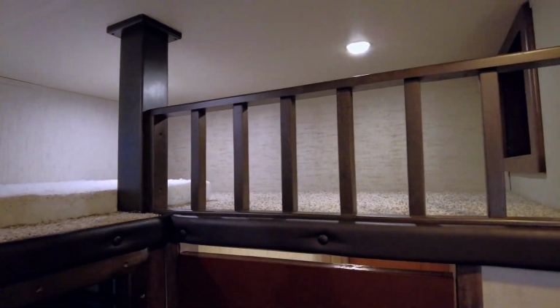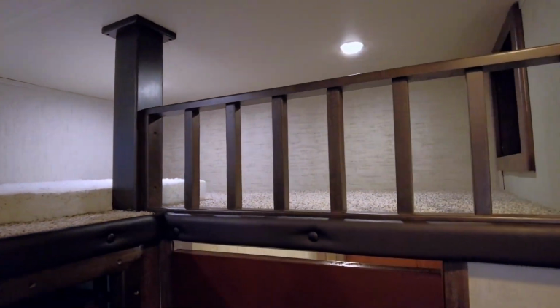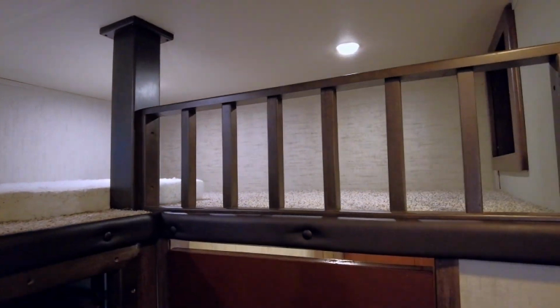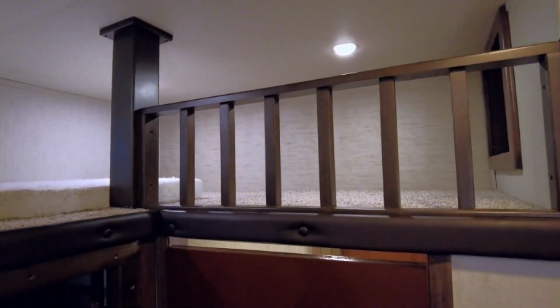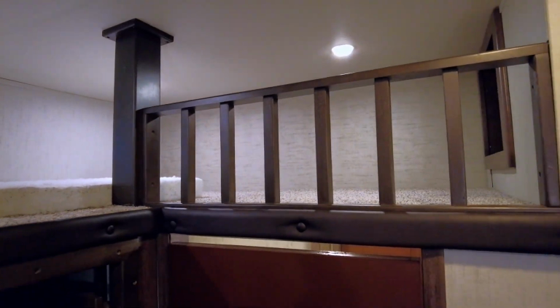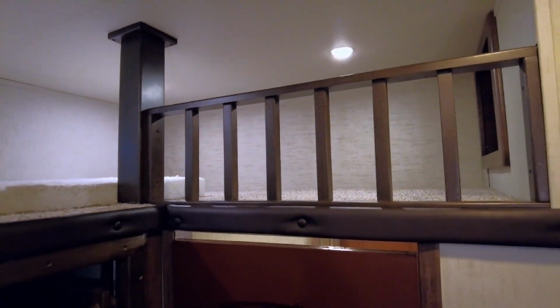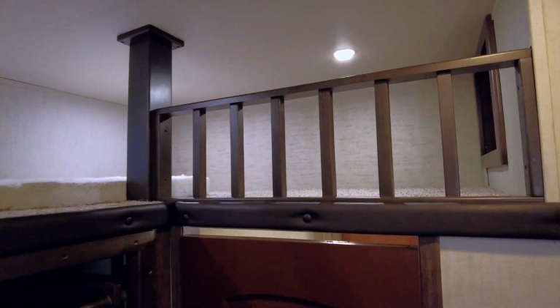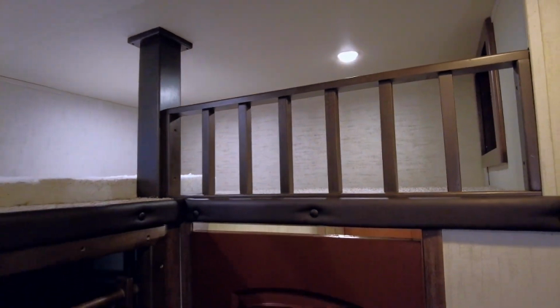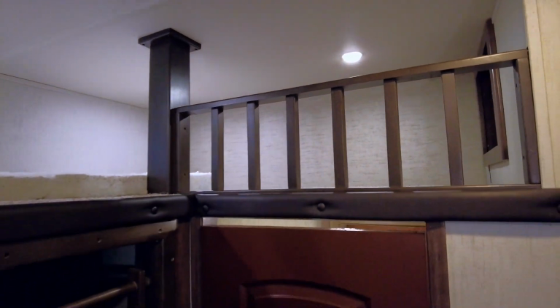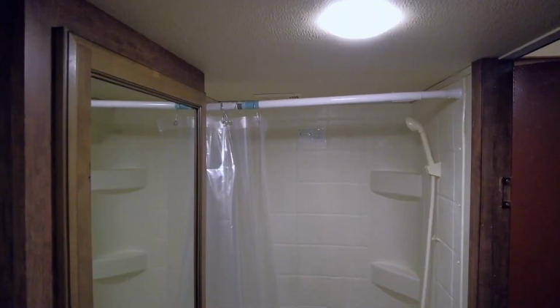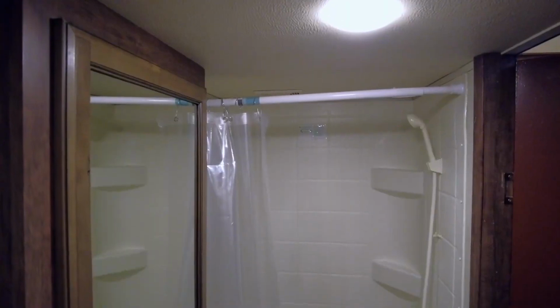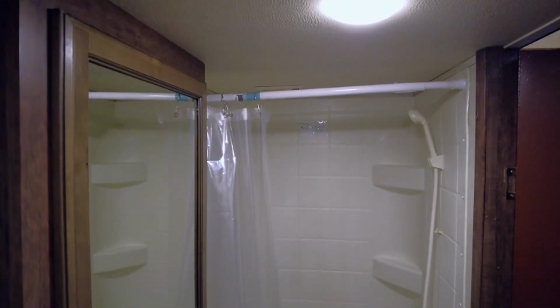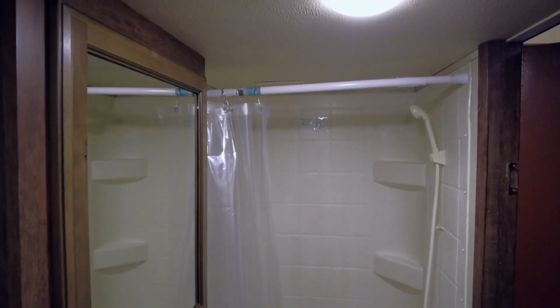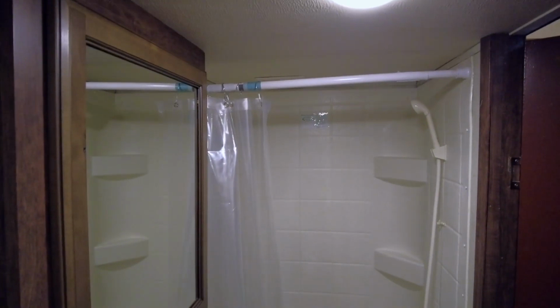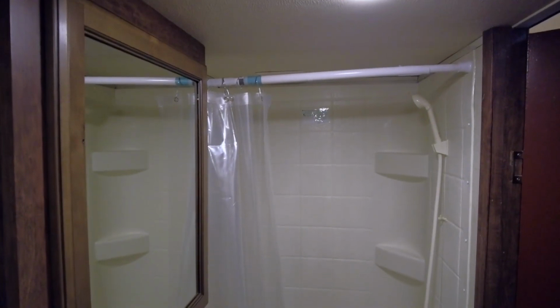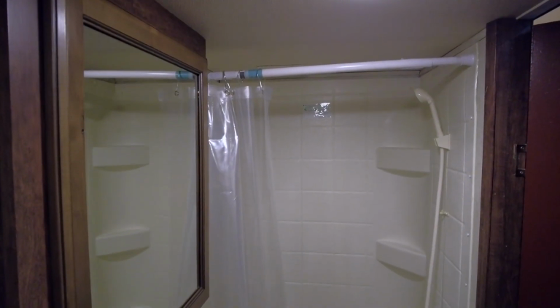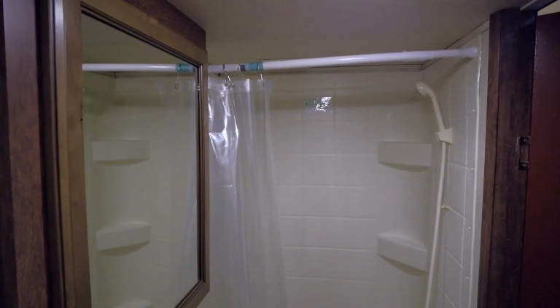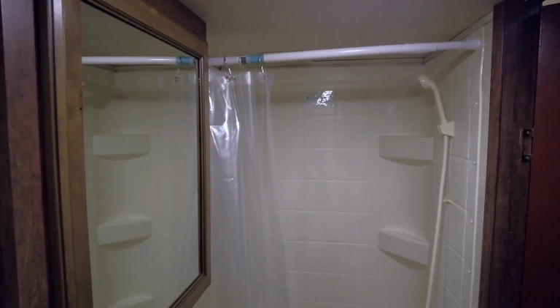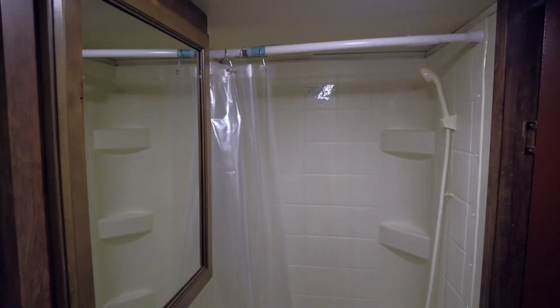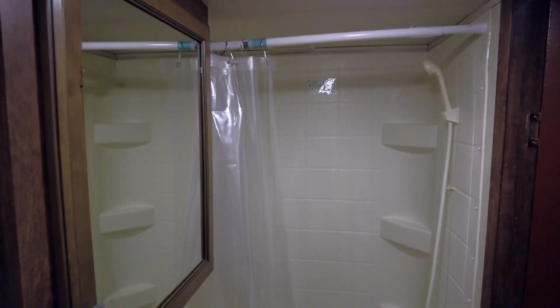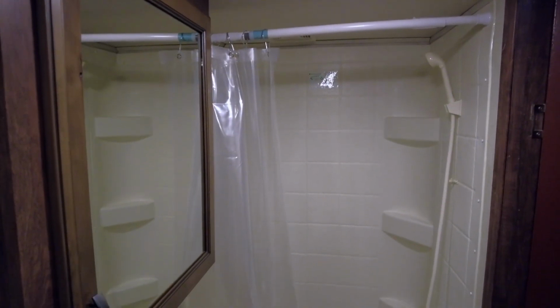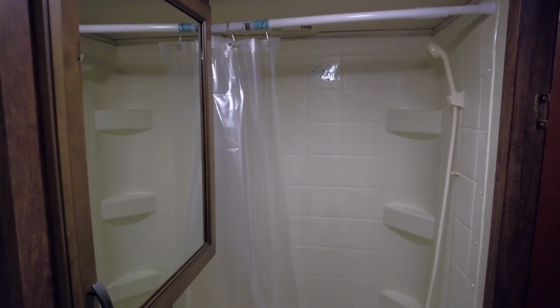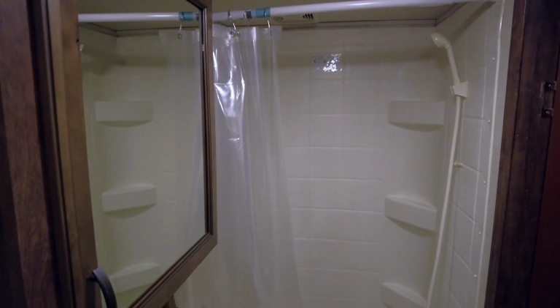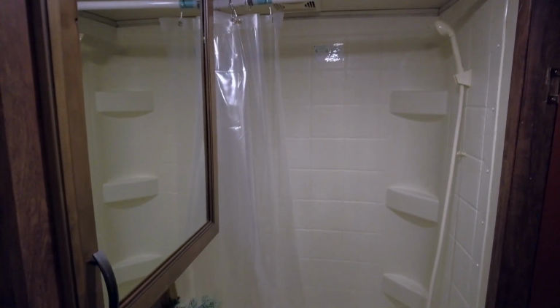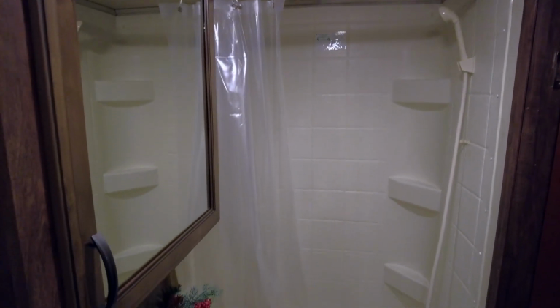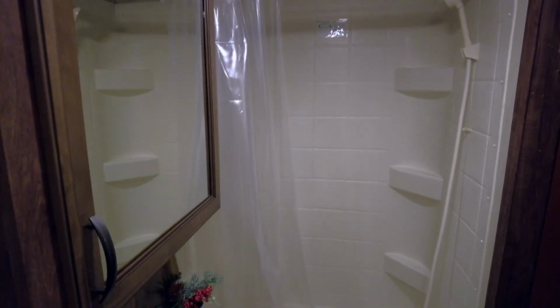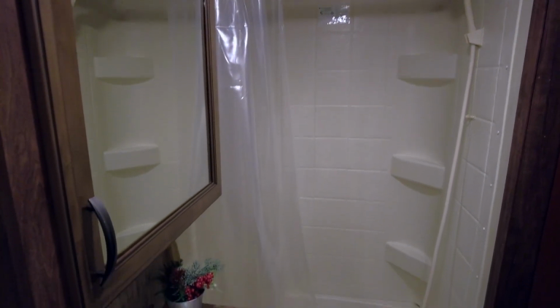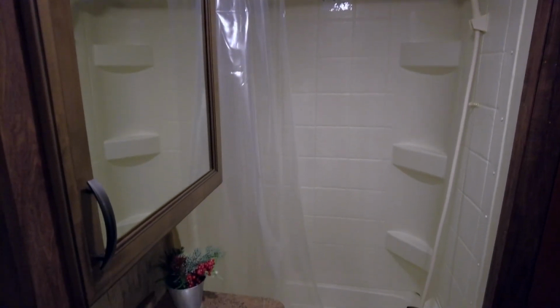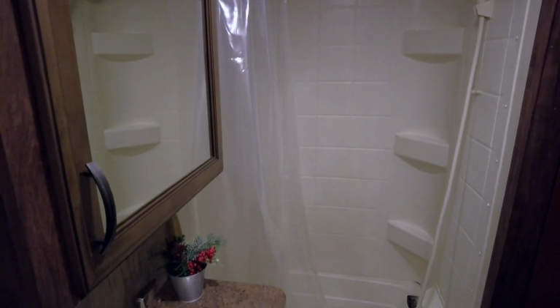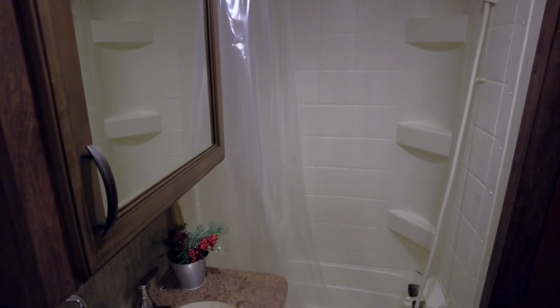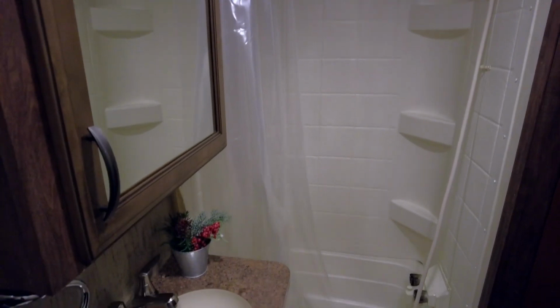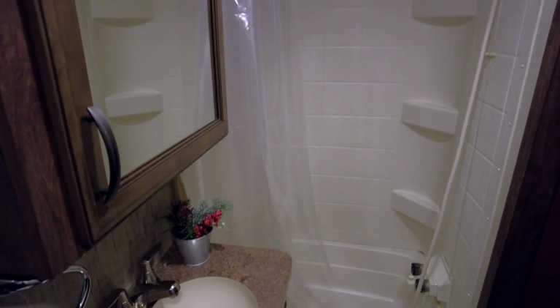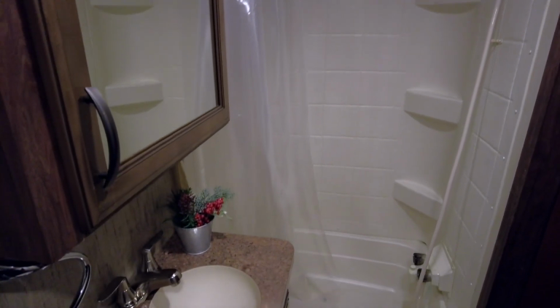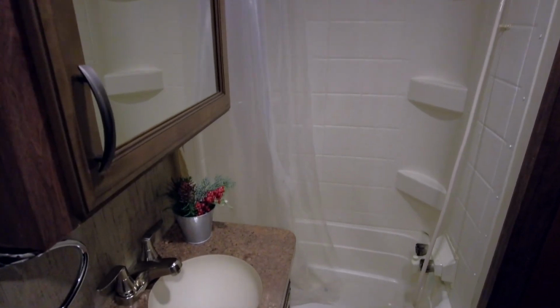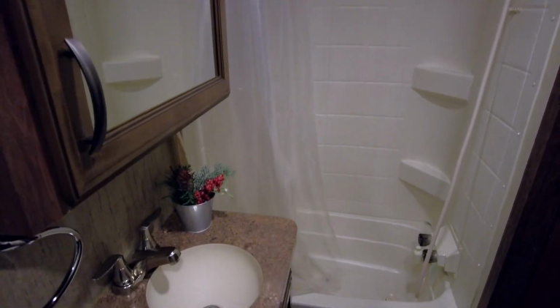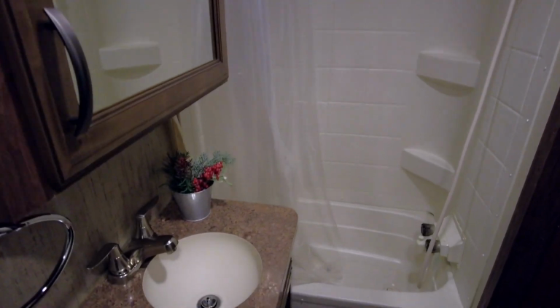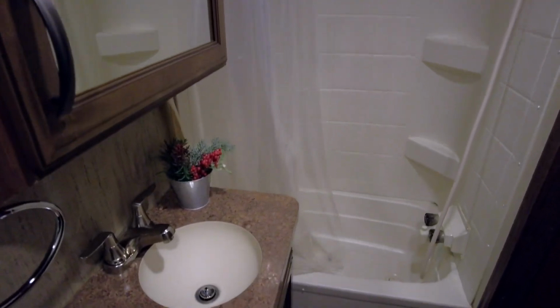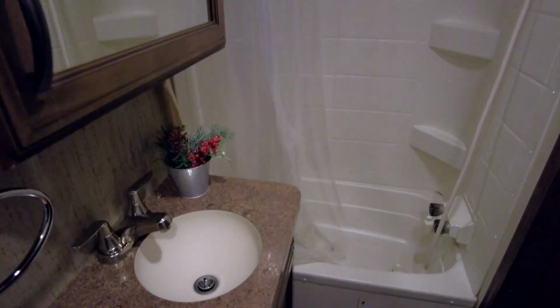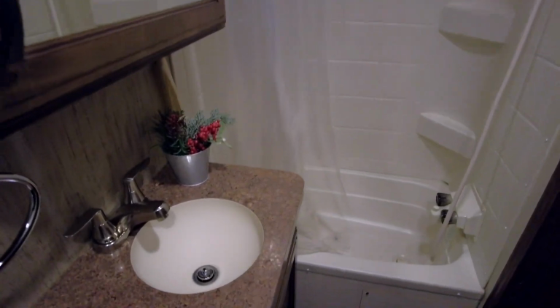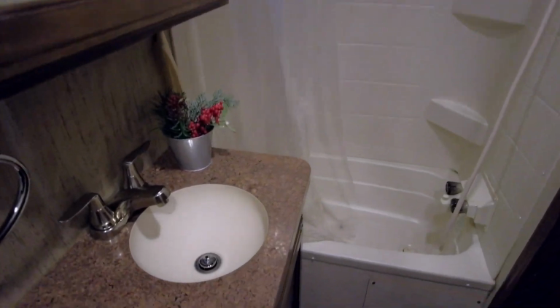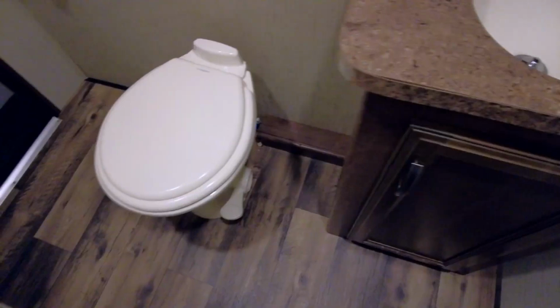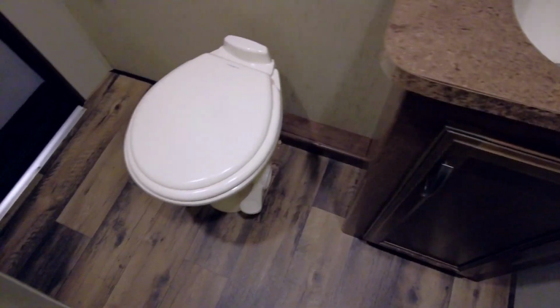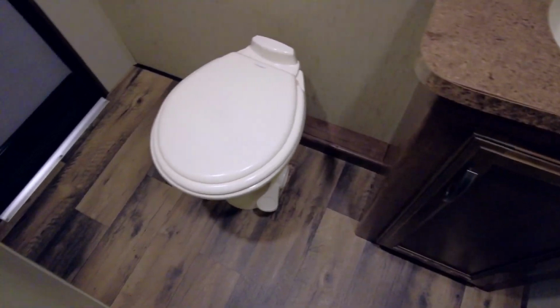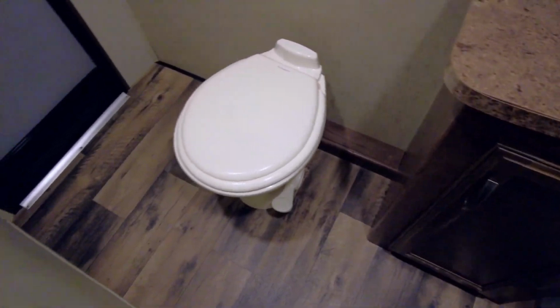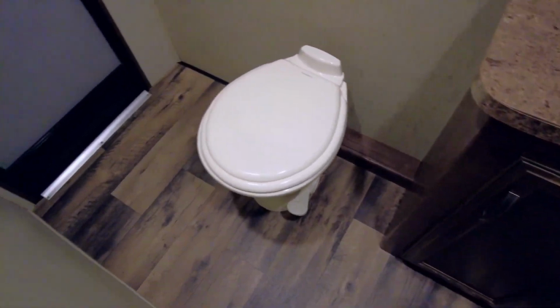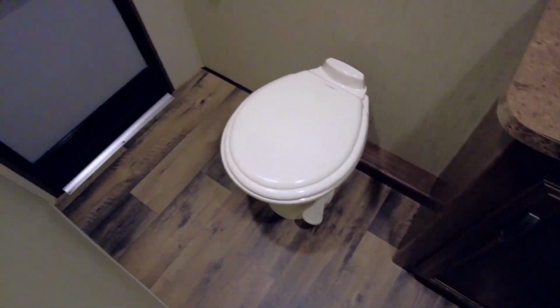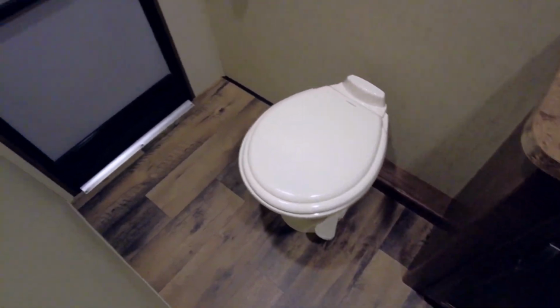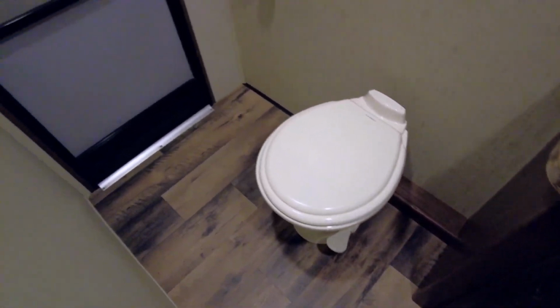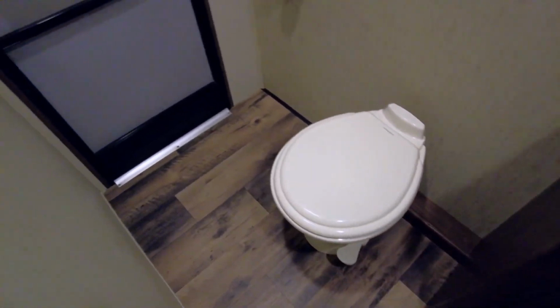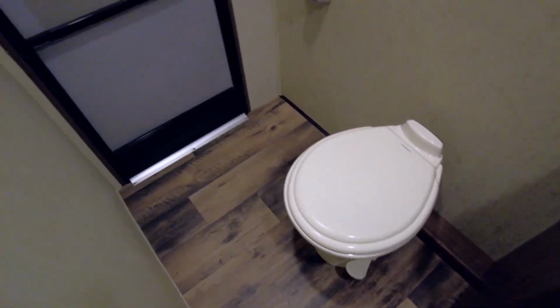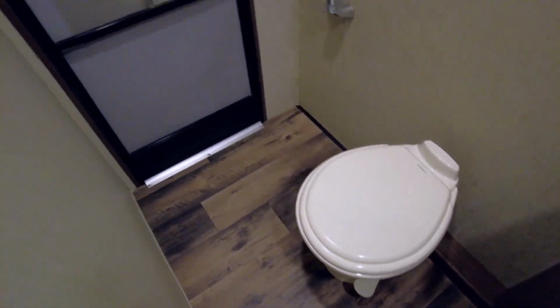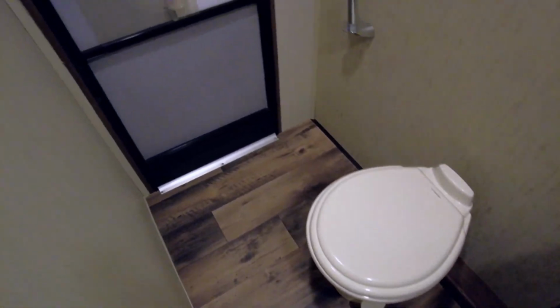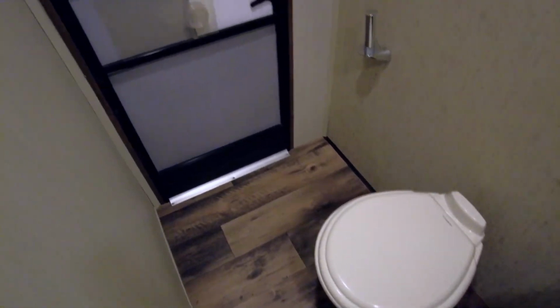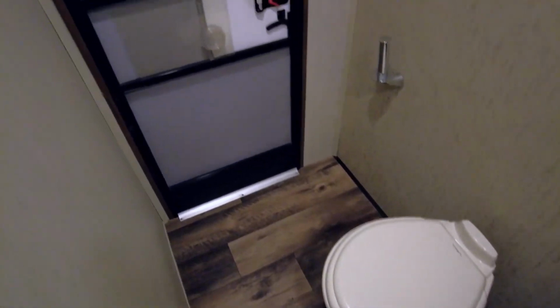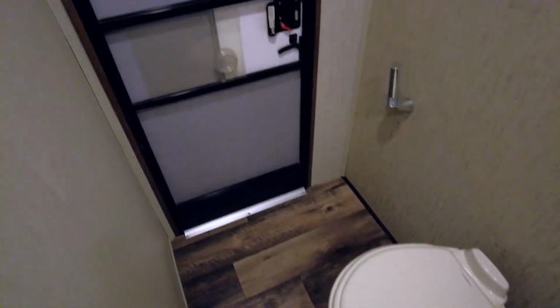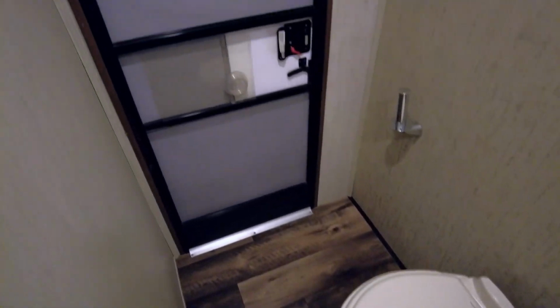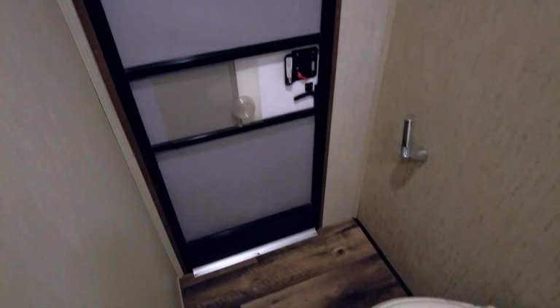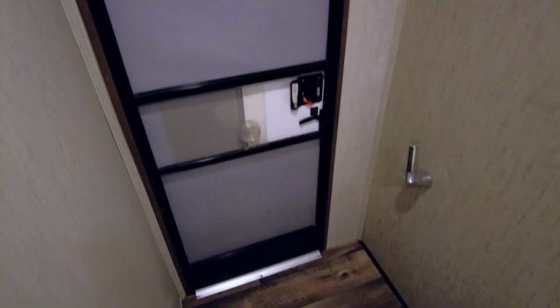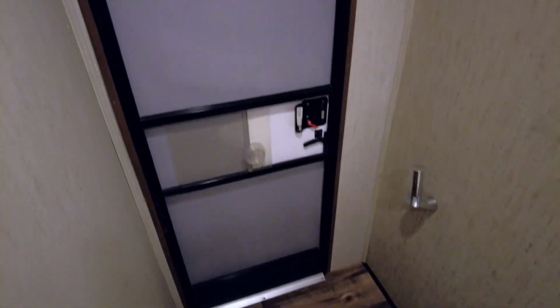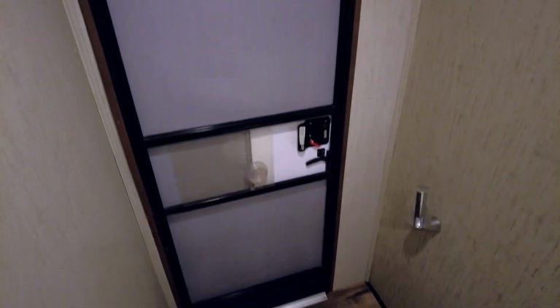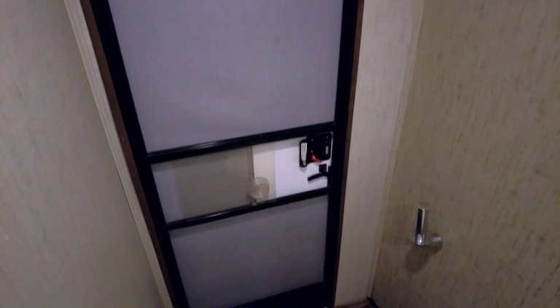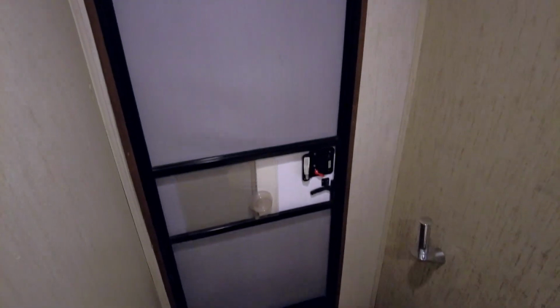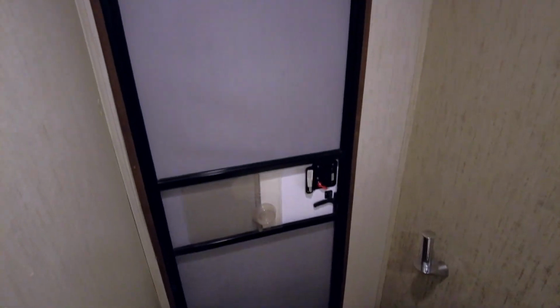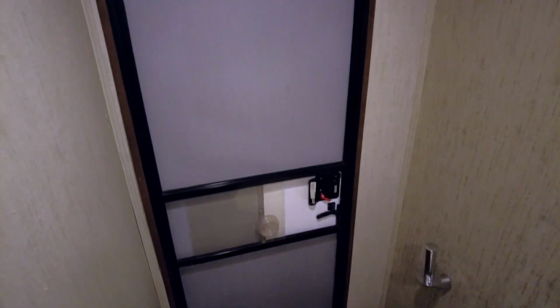At the rear is a second bathroom with shower, sink with mirrored vanity, and a second exterior door for convenient quick access.